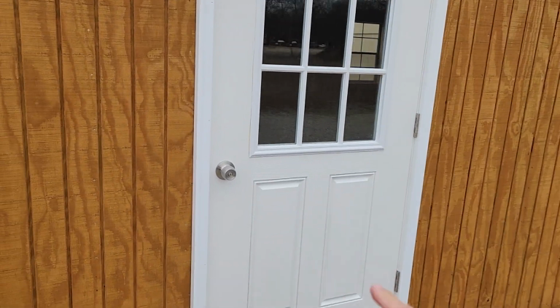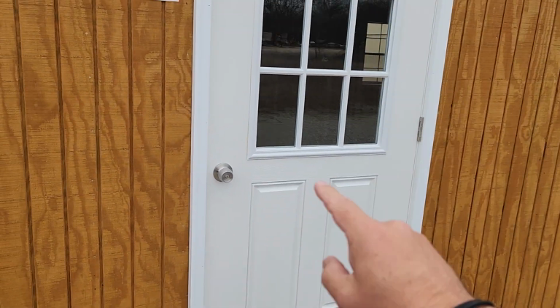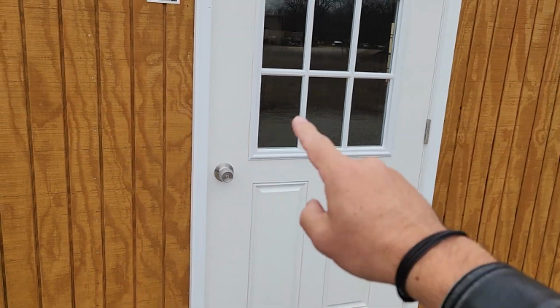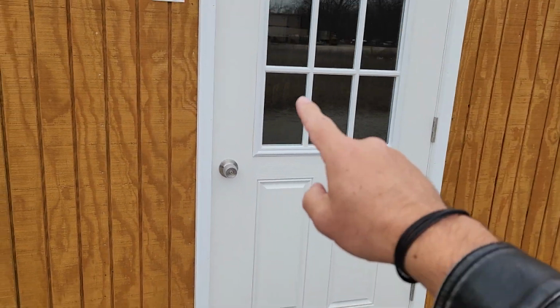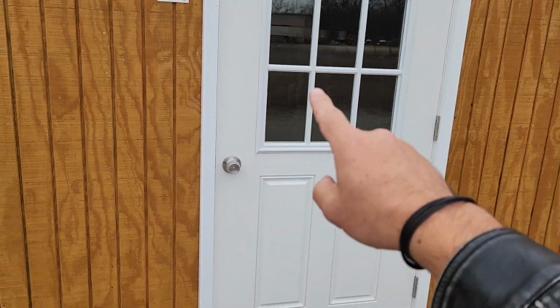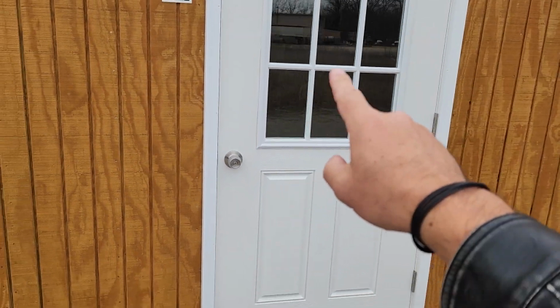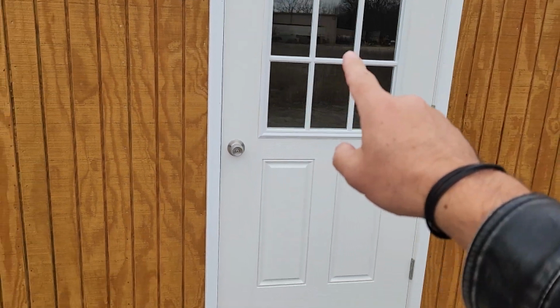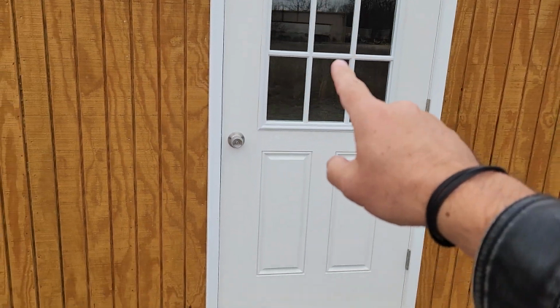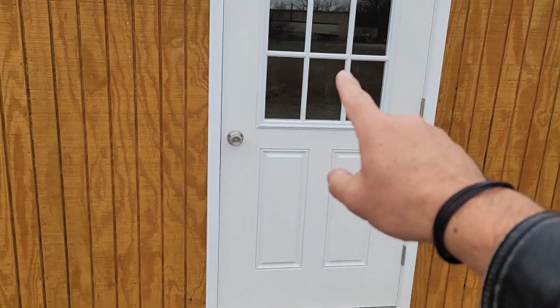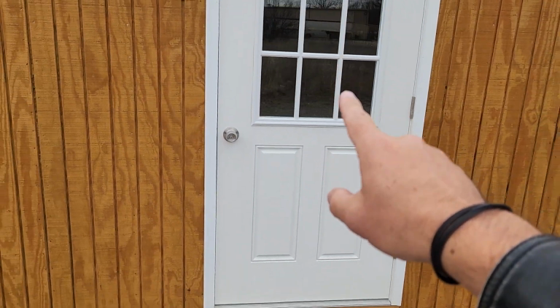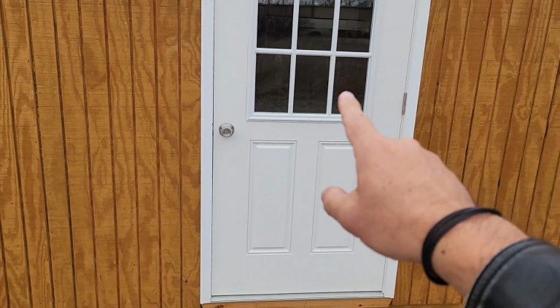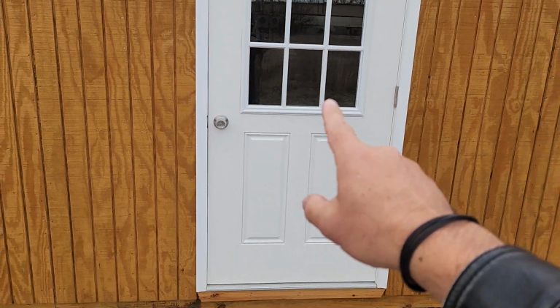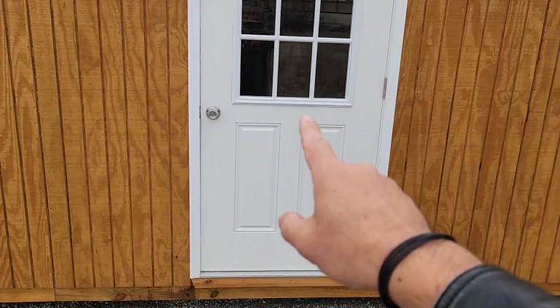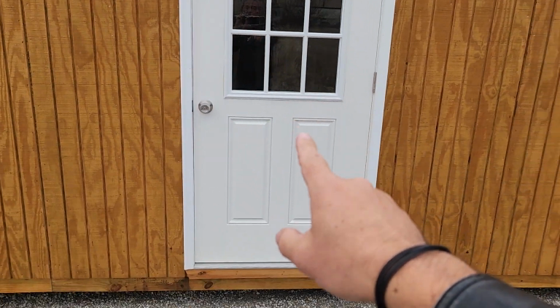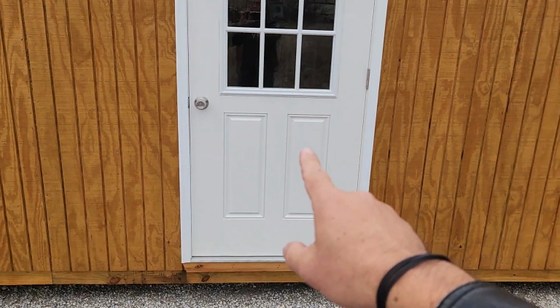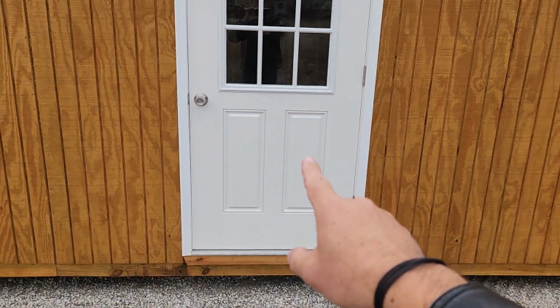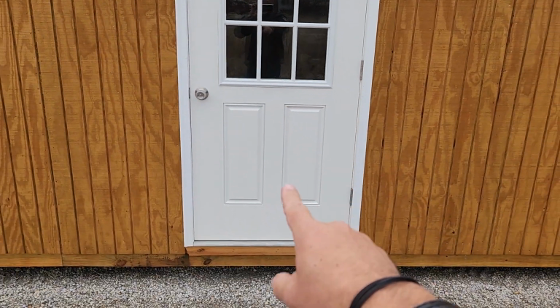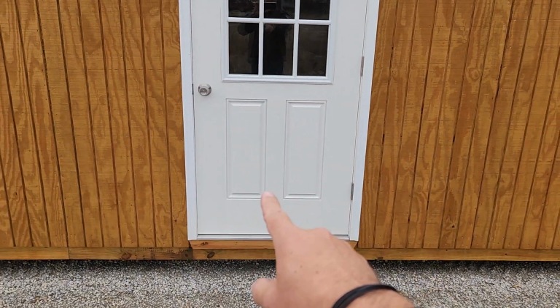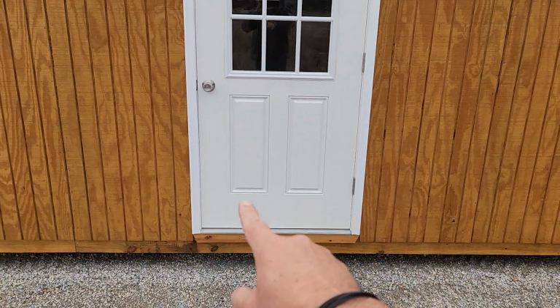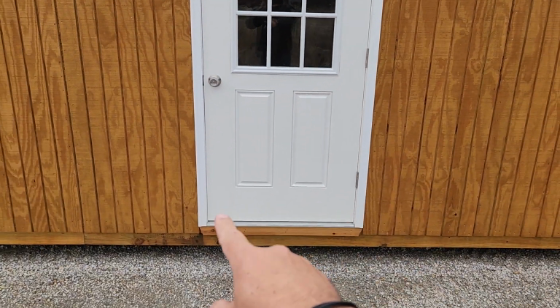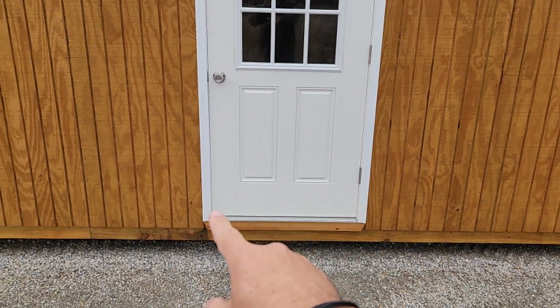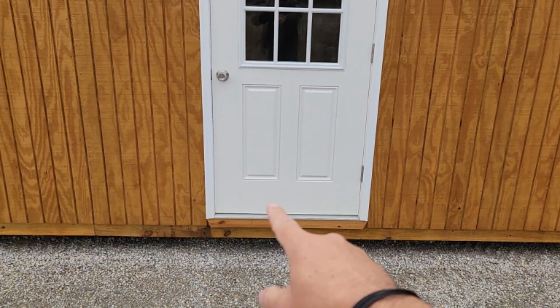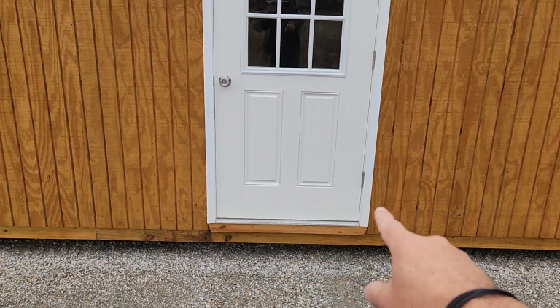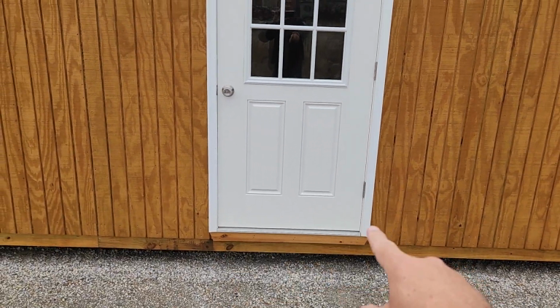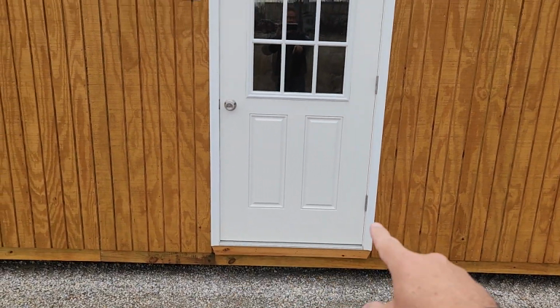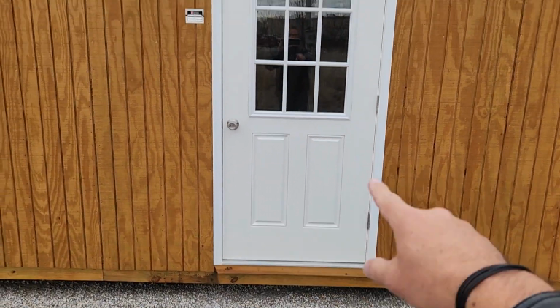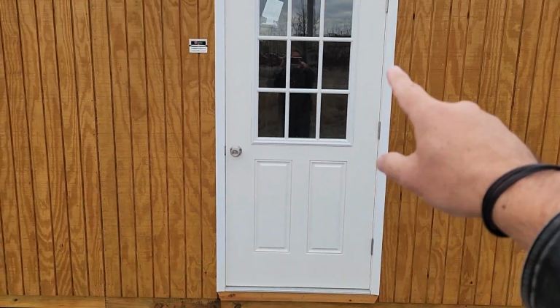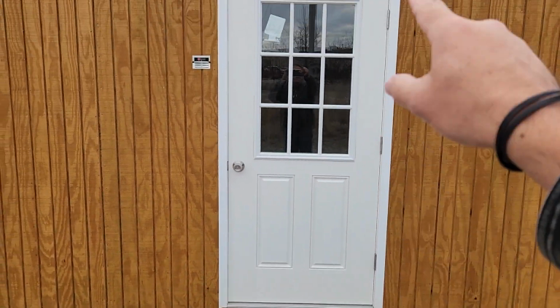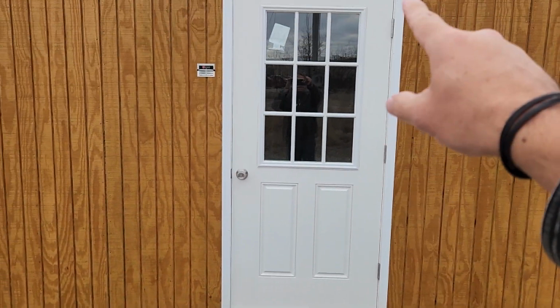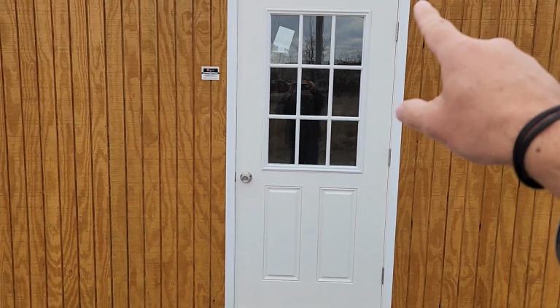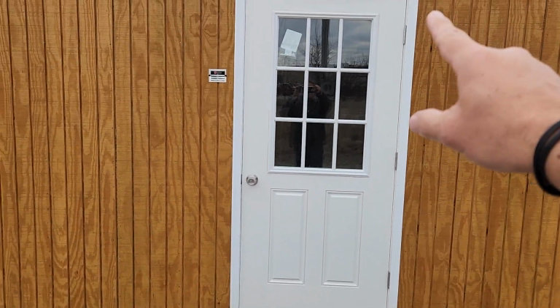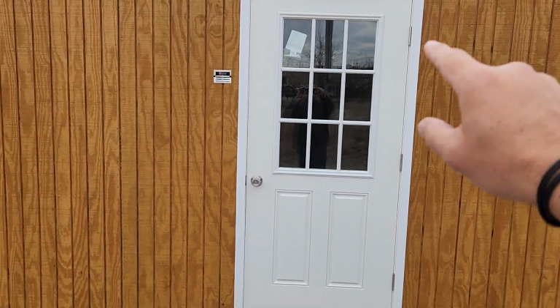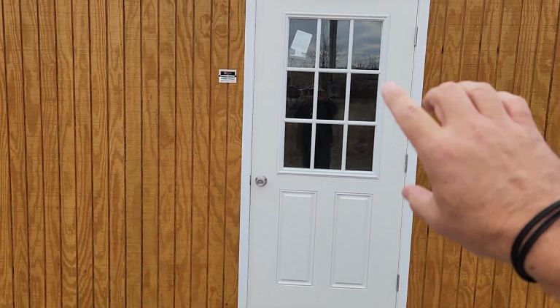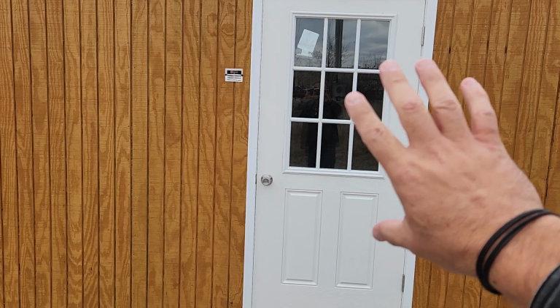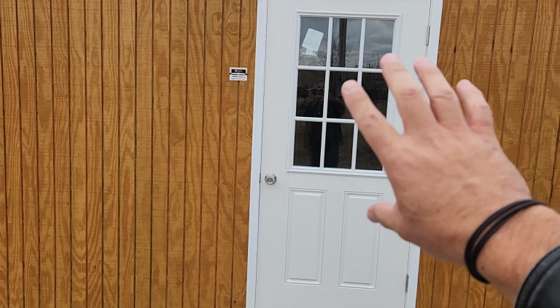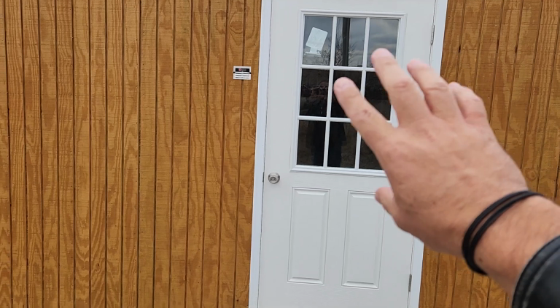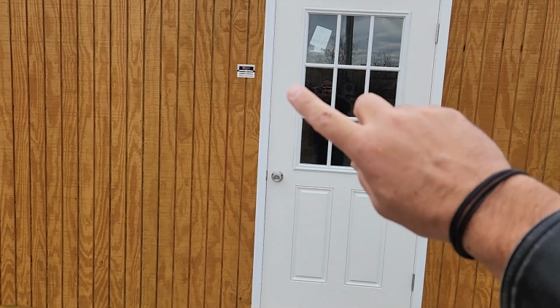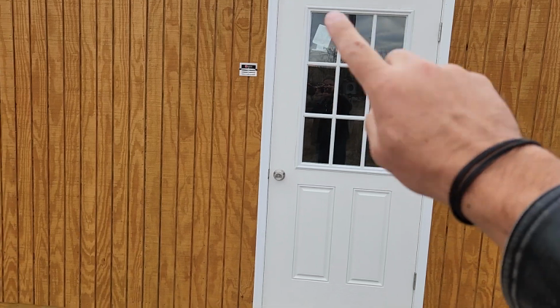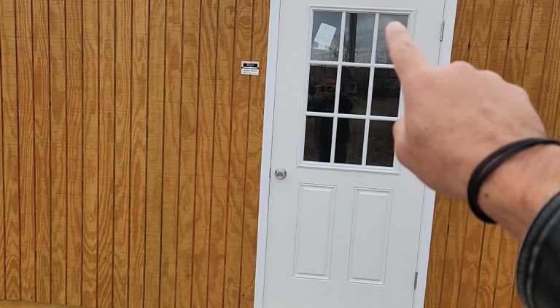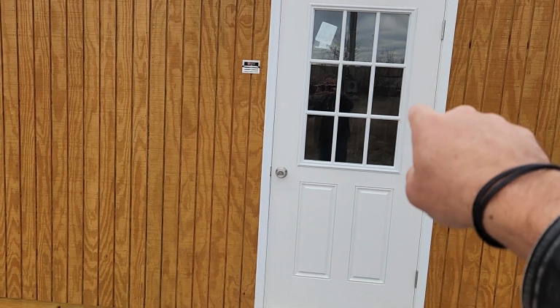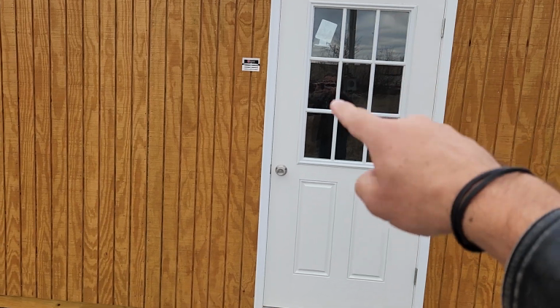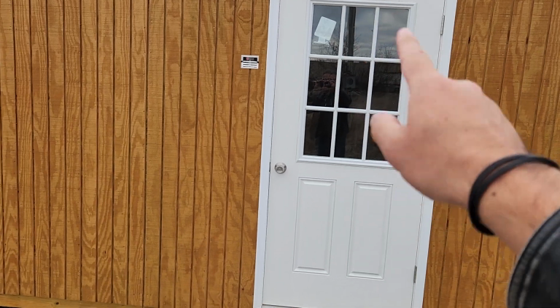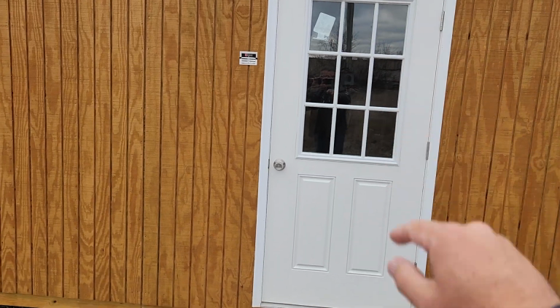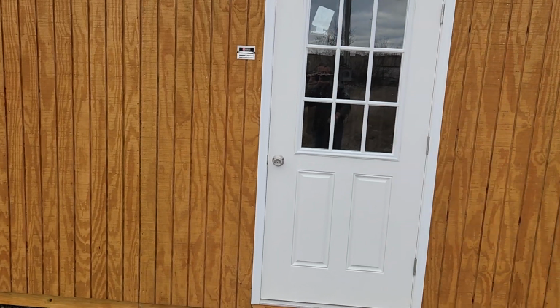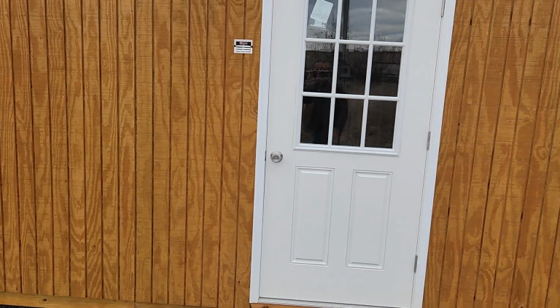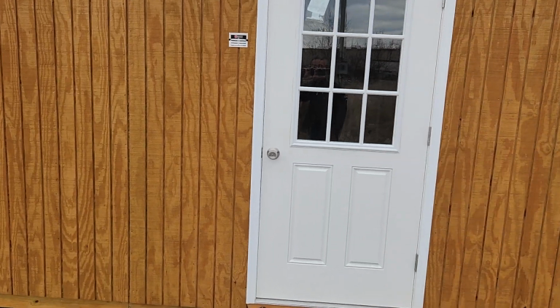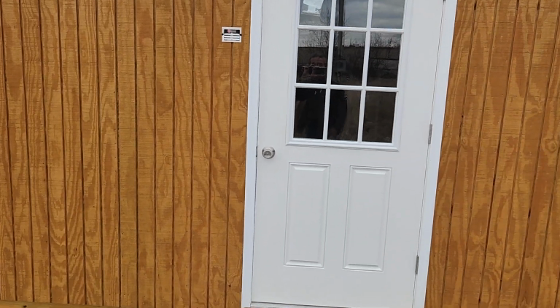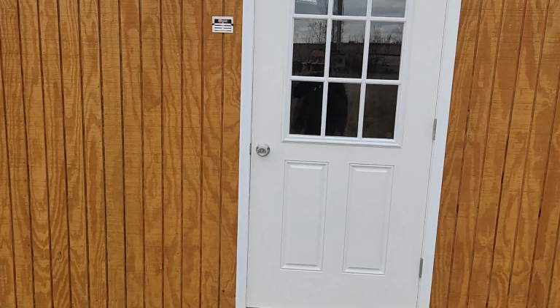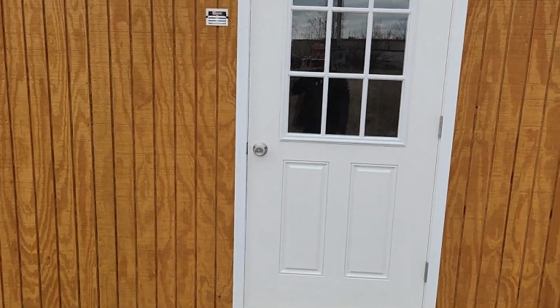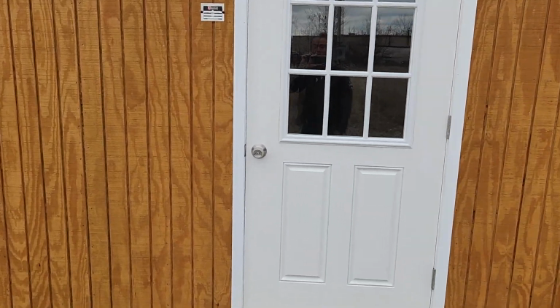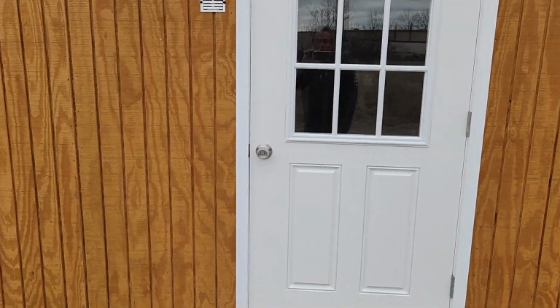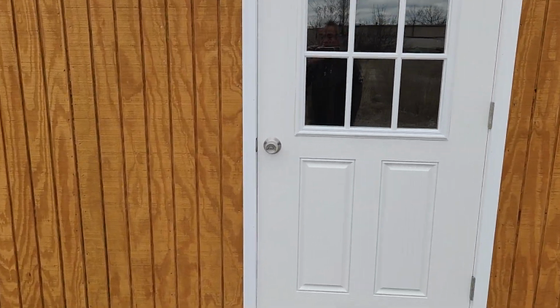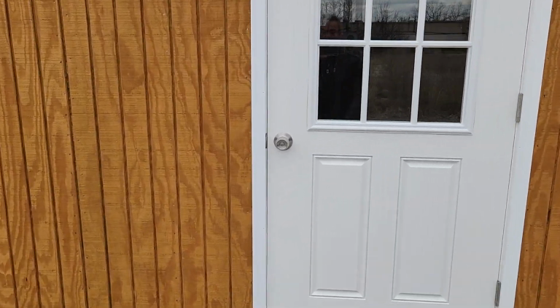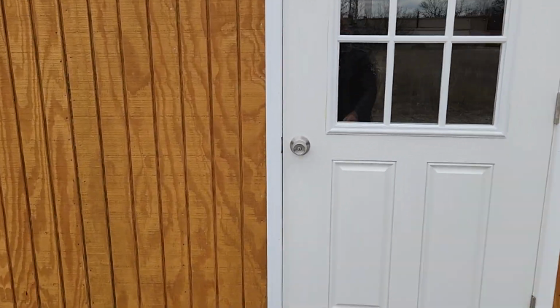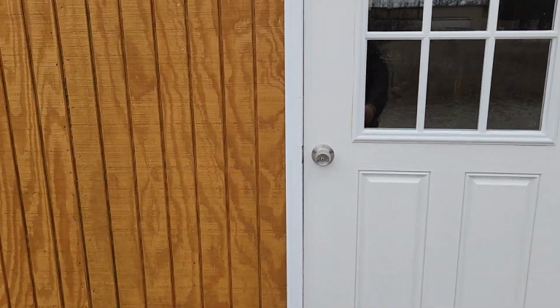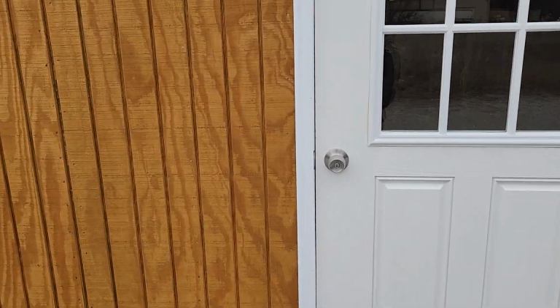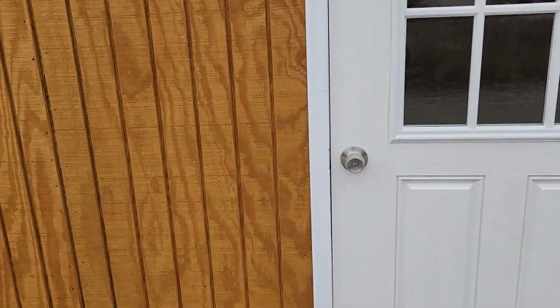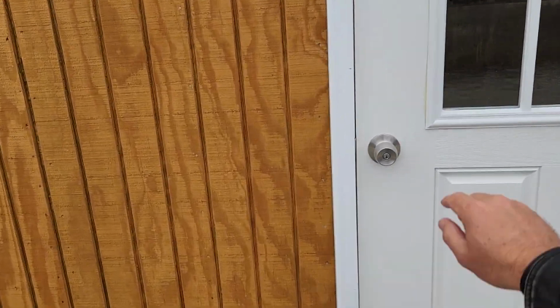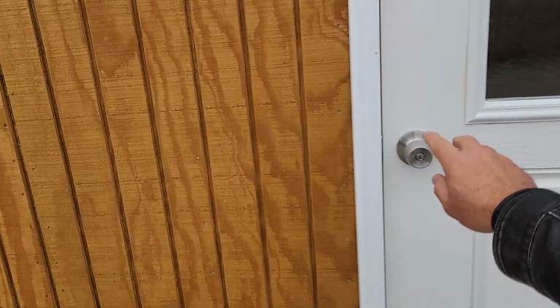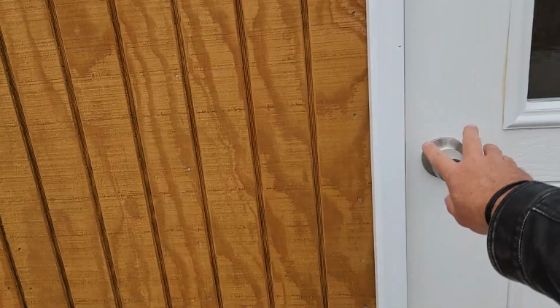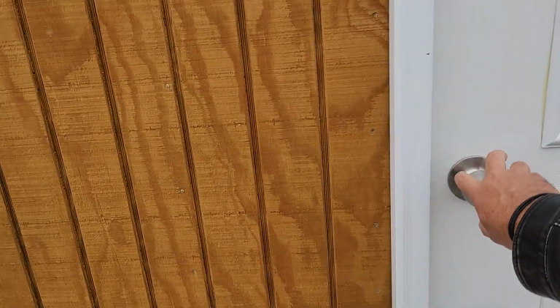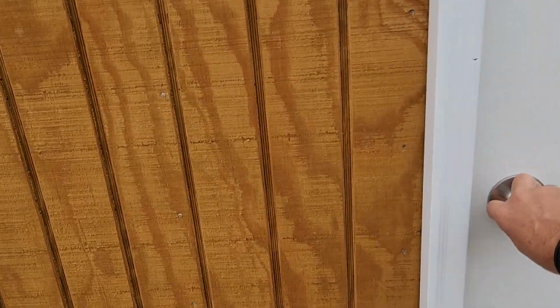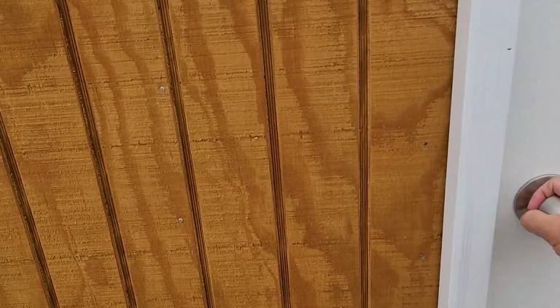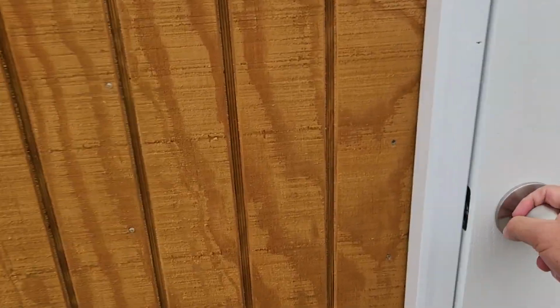Your standard door here is a 36 by 80. We call that a 9-light for the nine little windows in it. Let's go on inside.